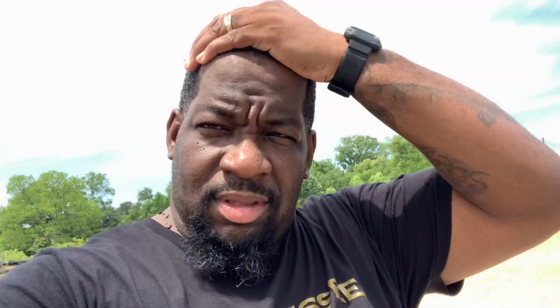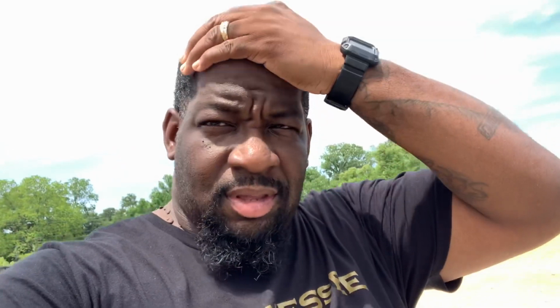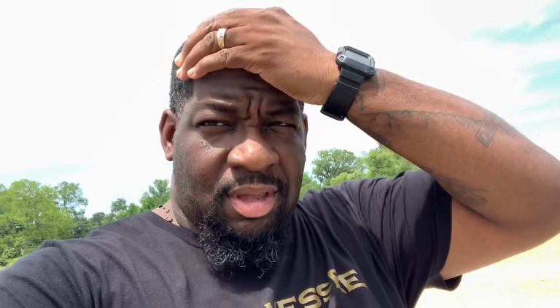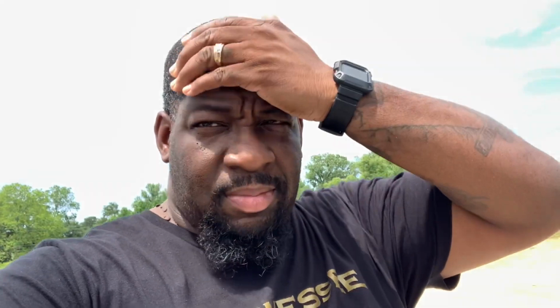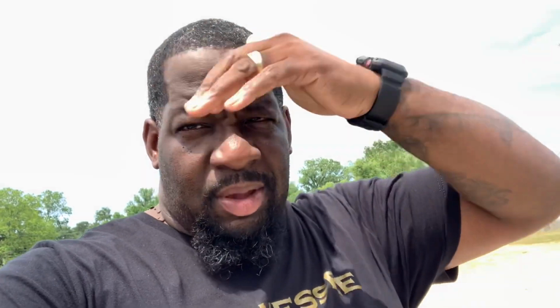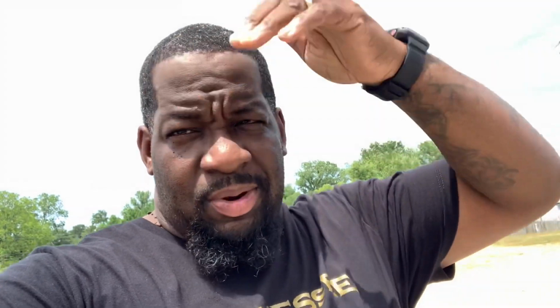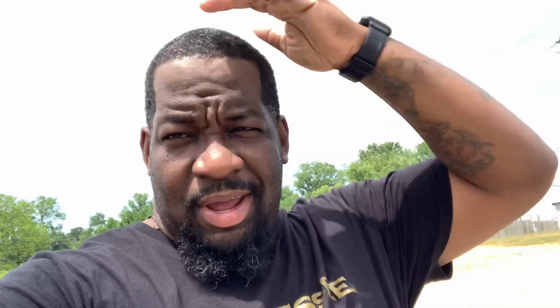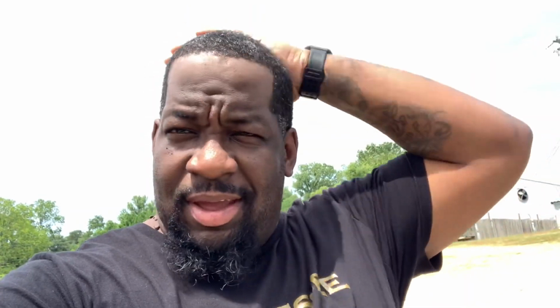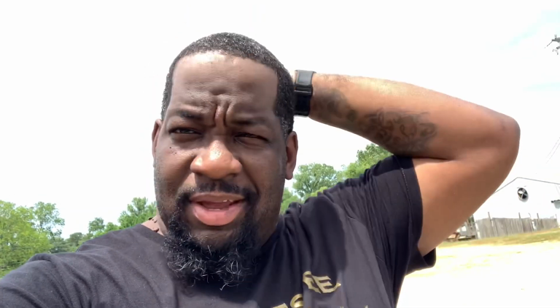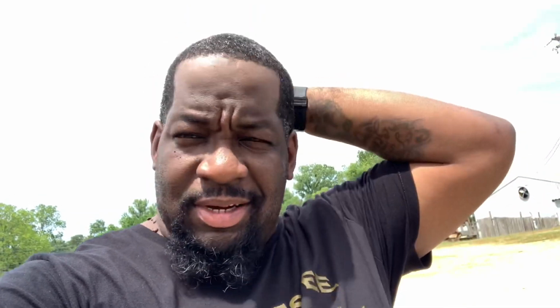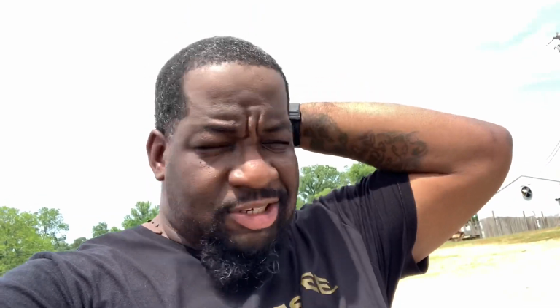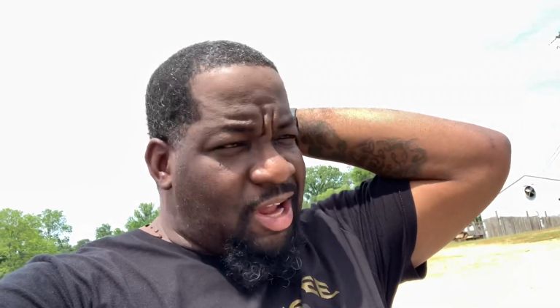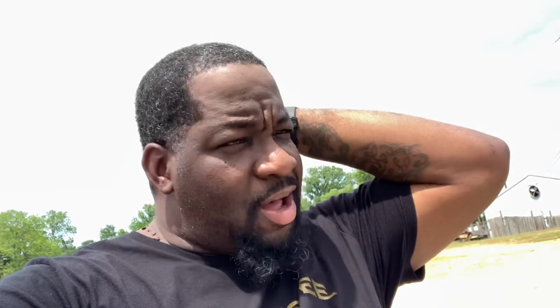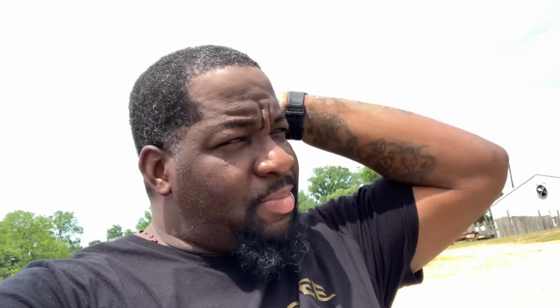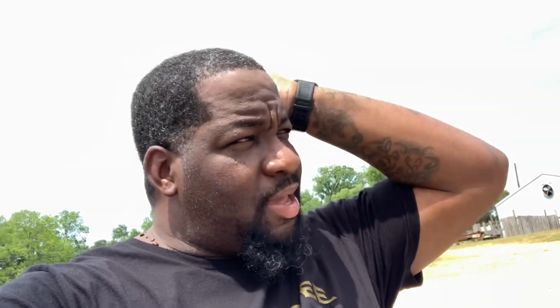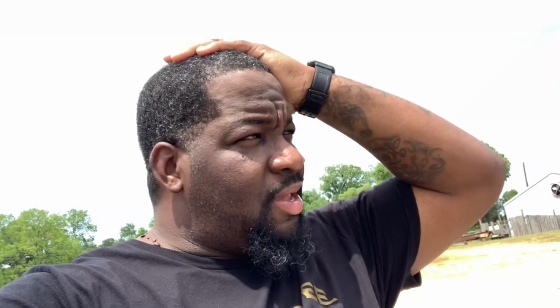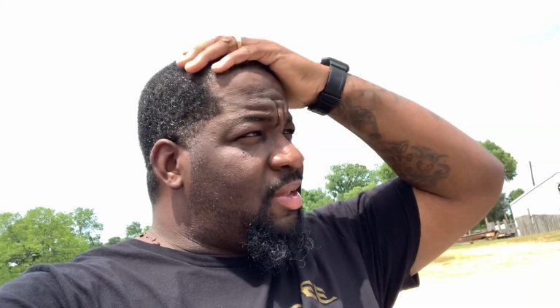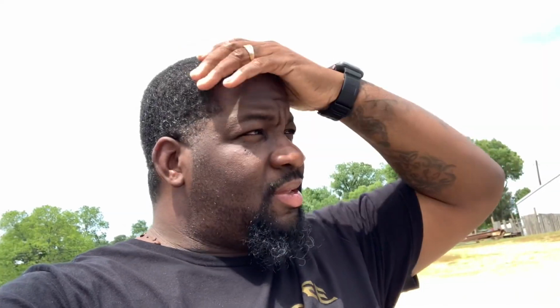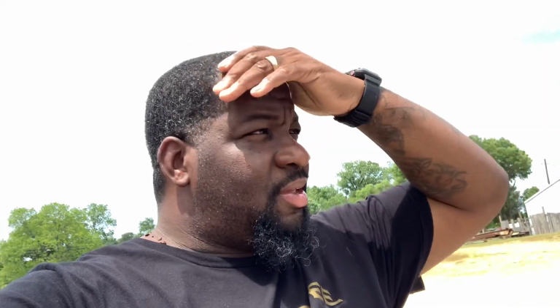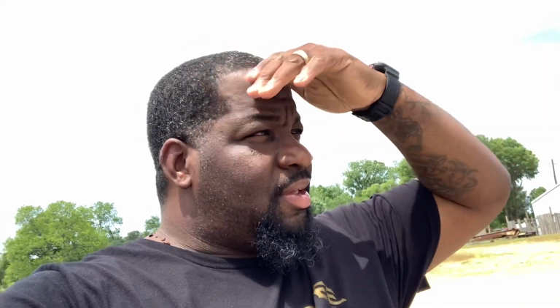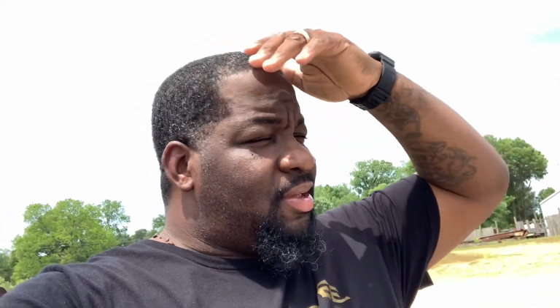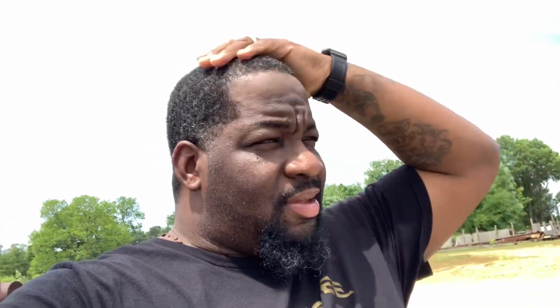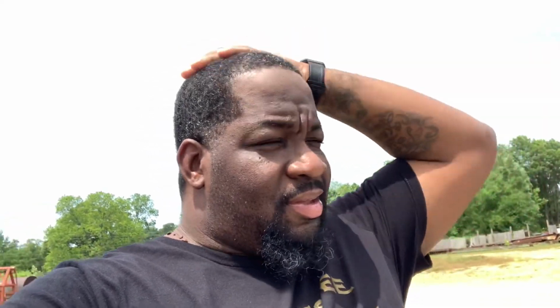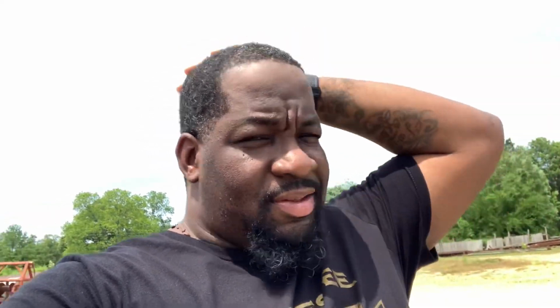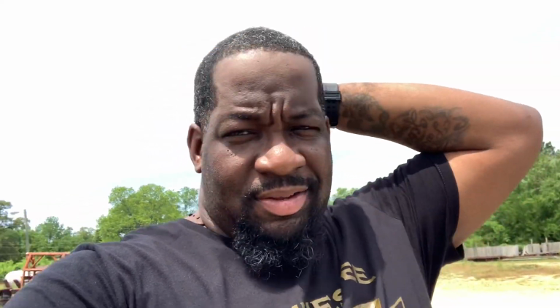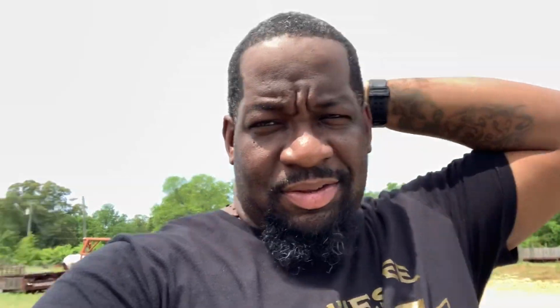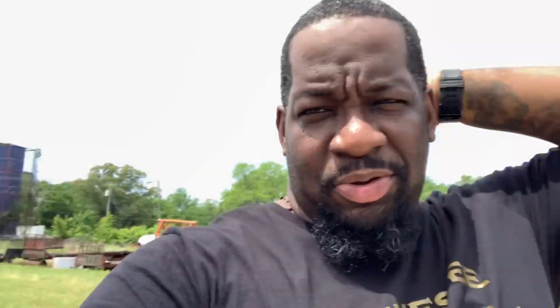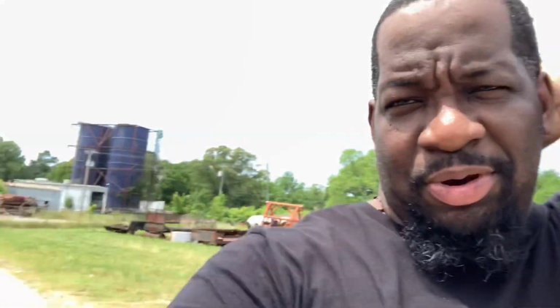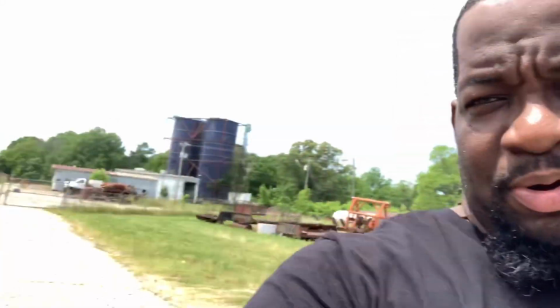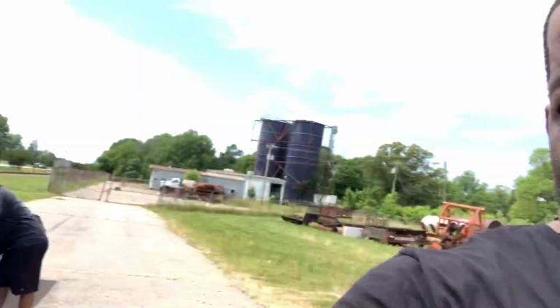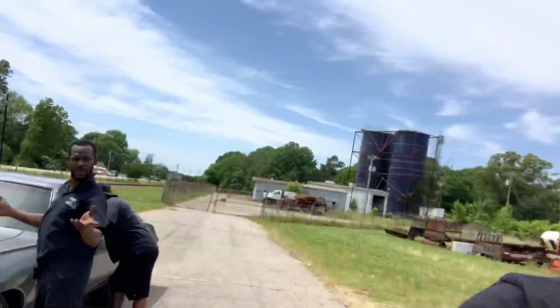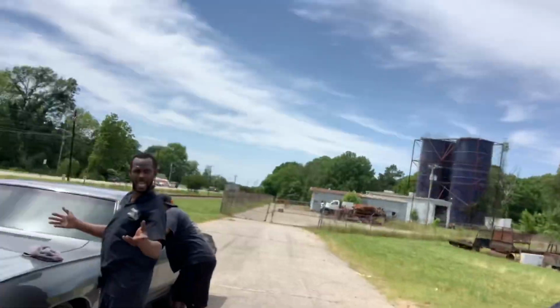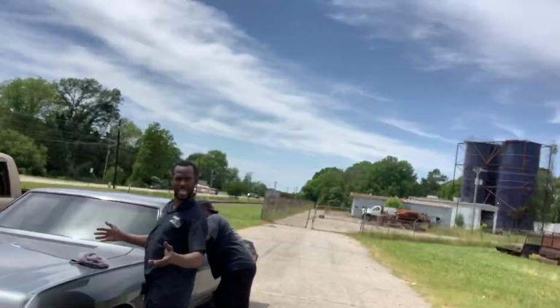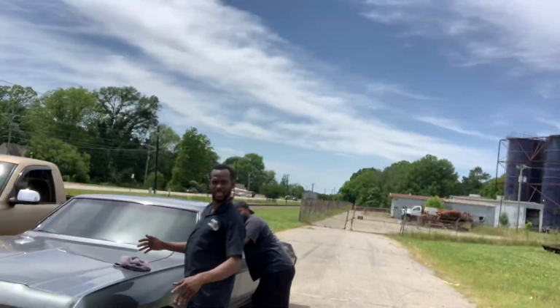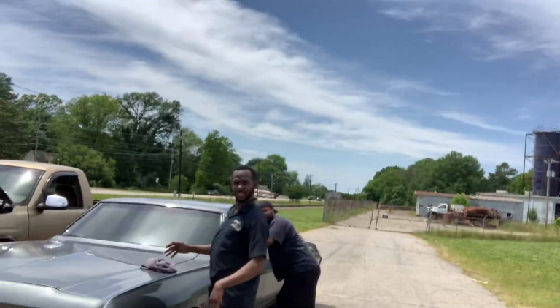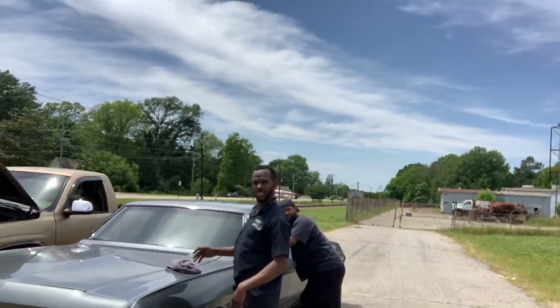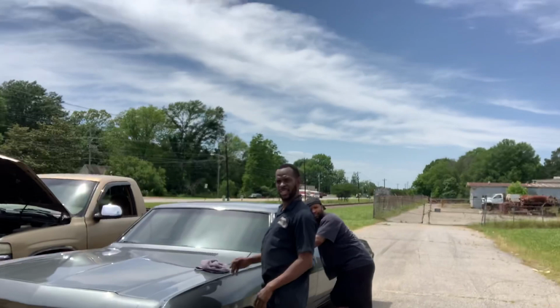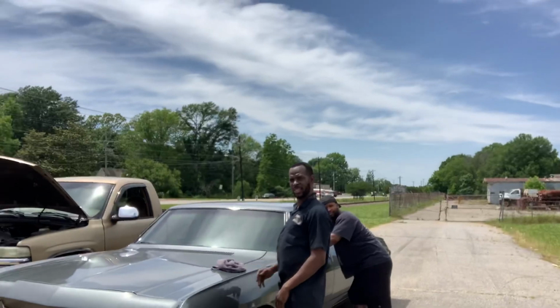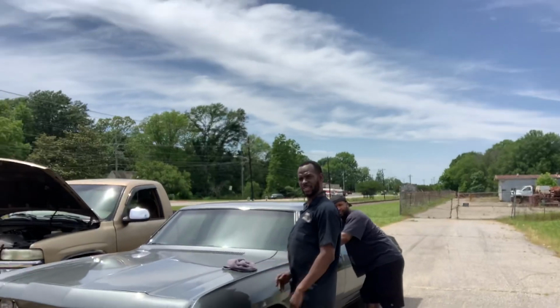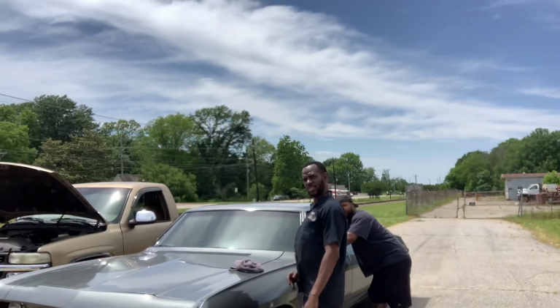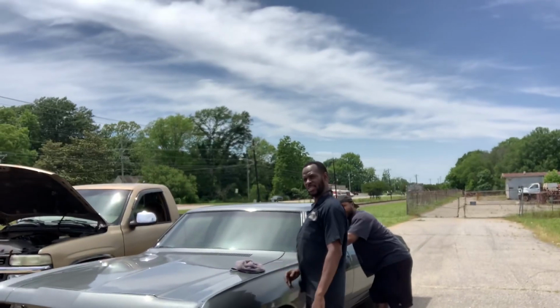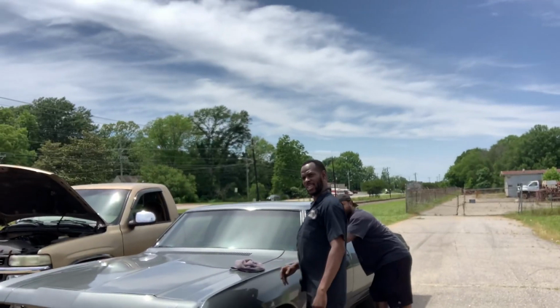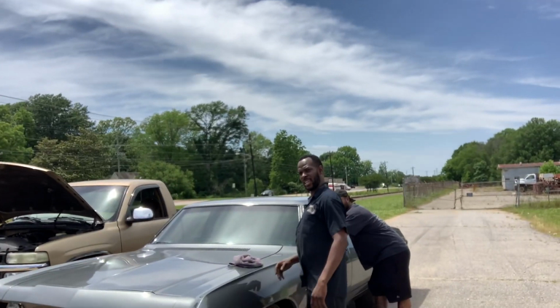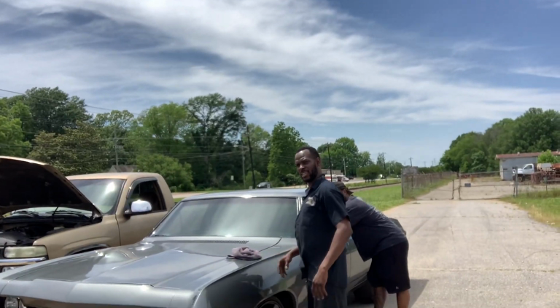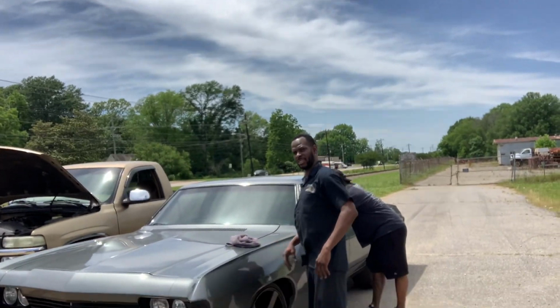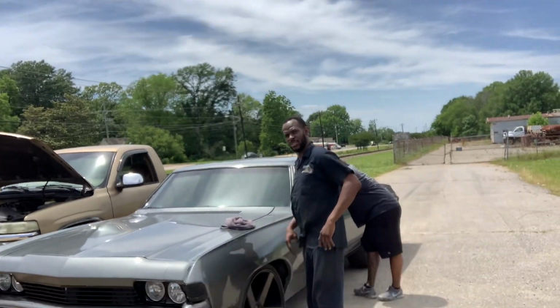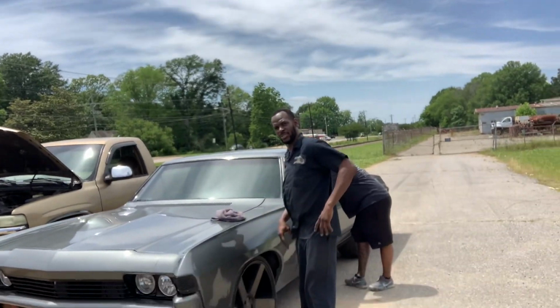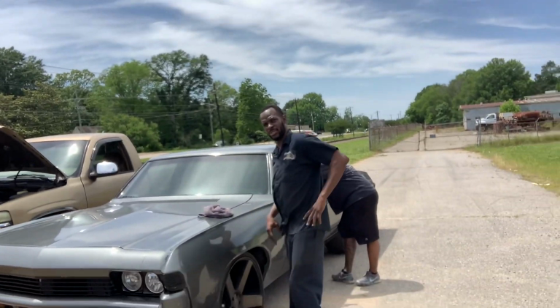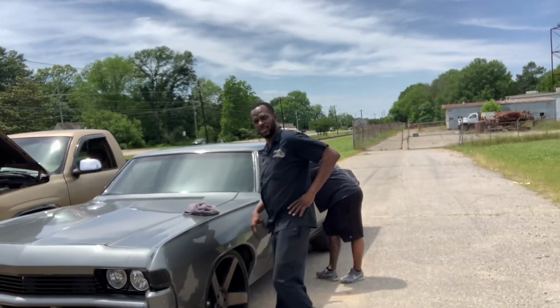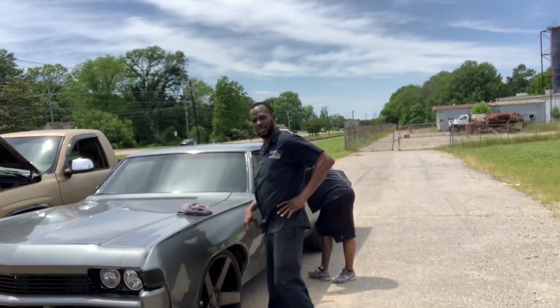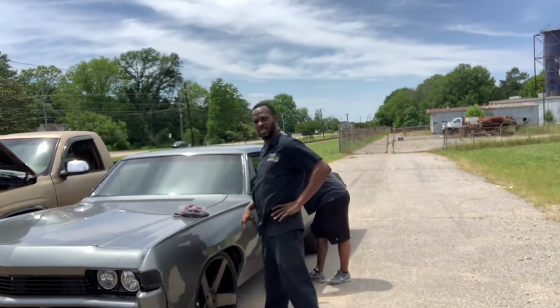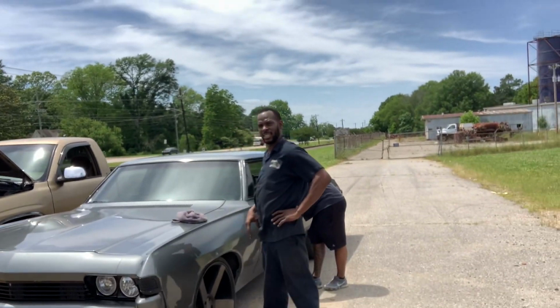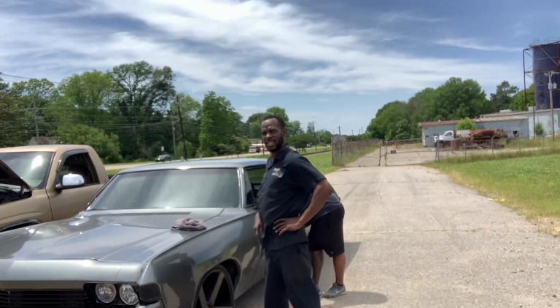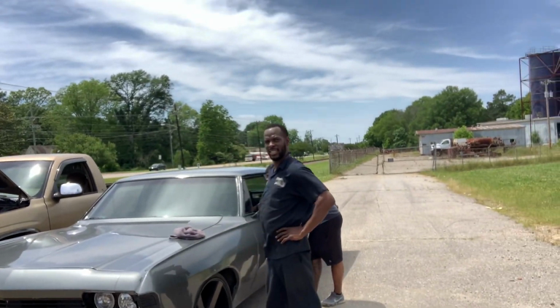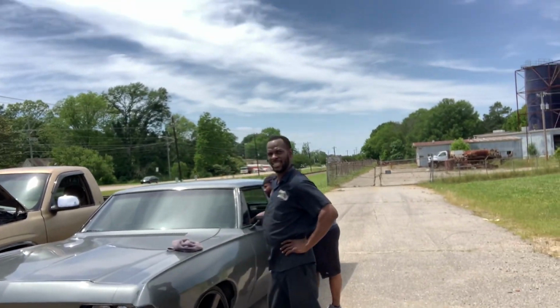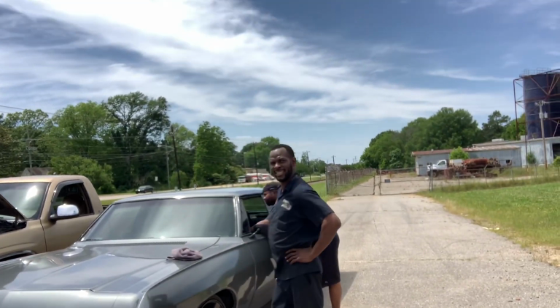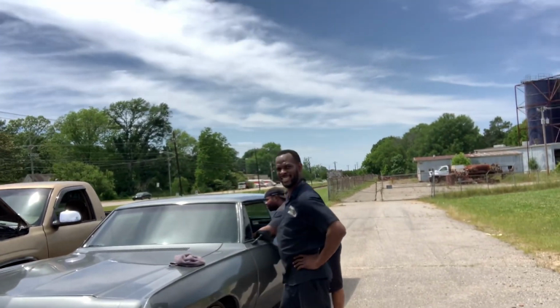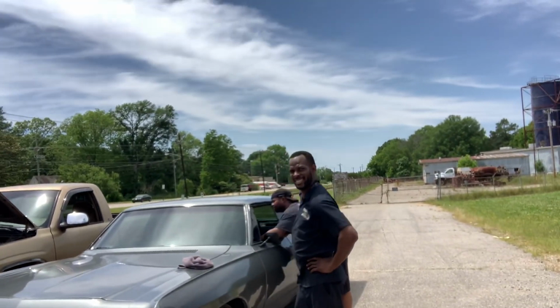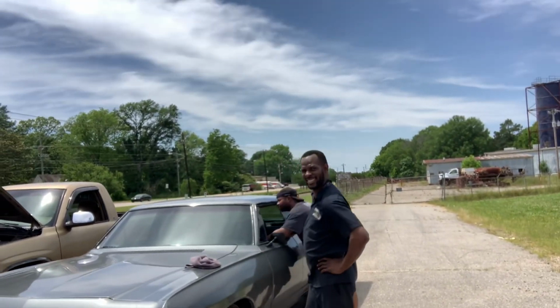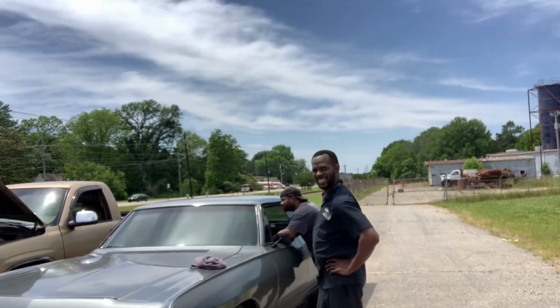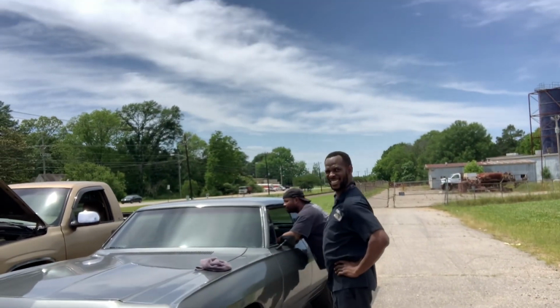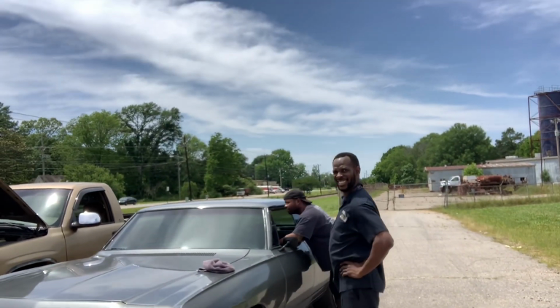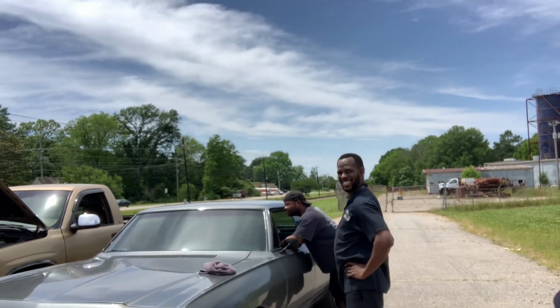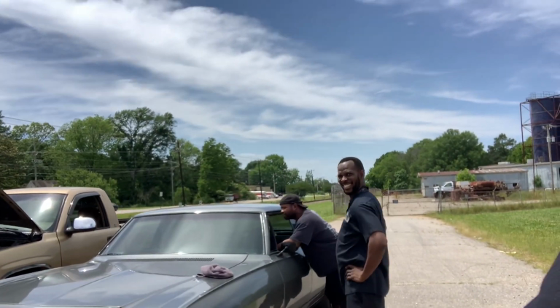Yeah man, we down here at the shop. You hear him? He said quit bringing these clean cars down here so he can get some work did.